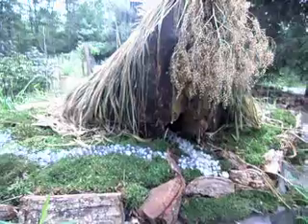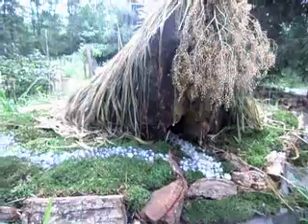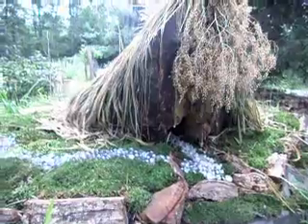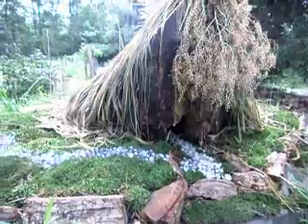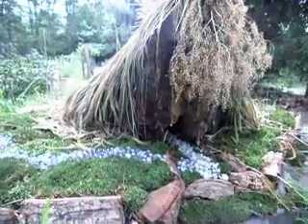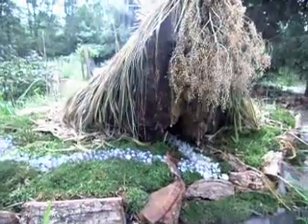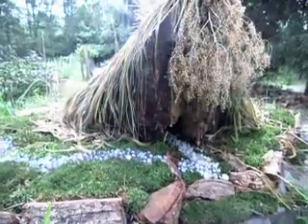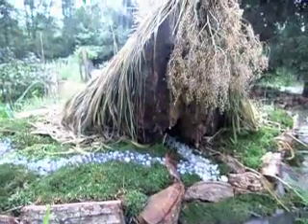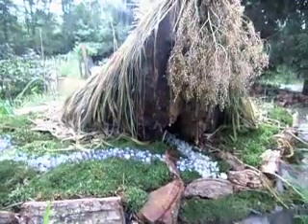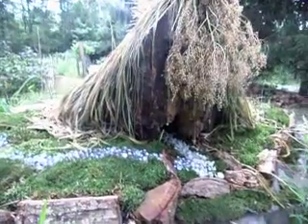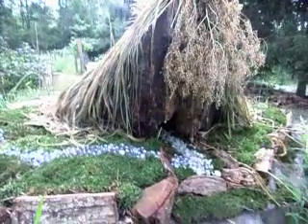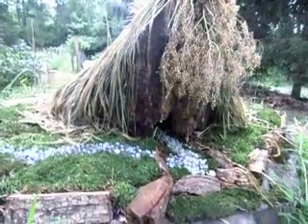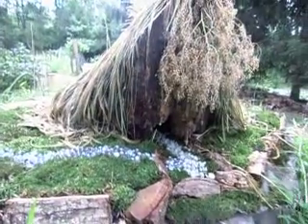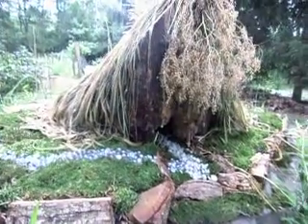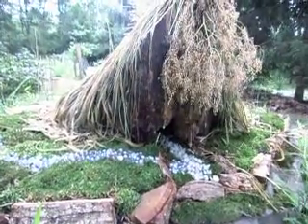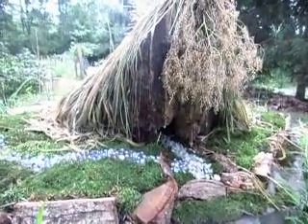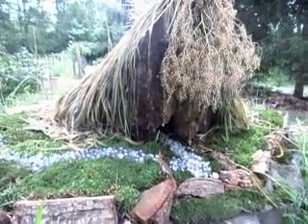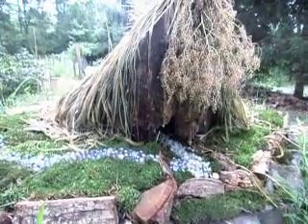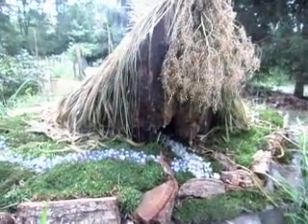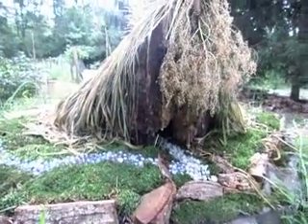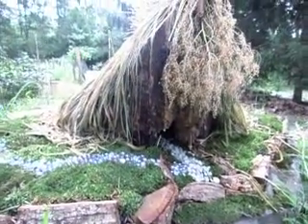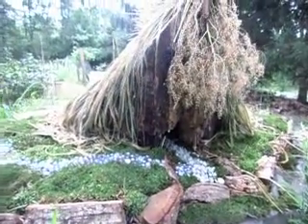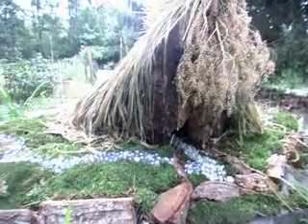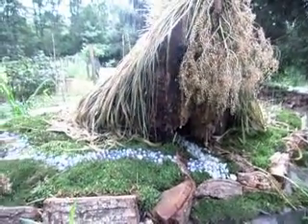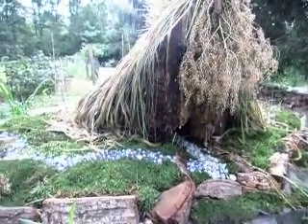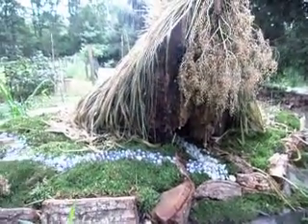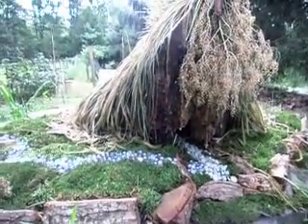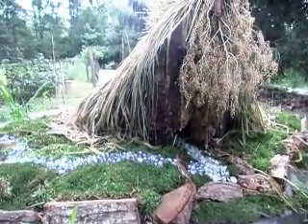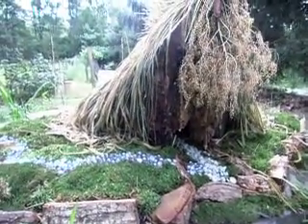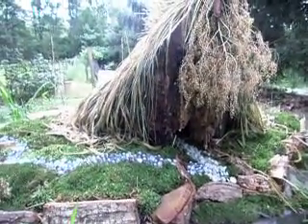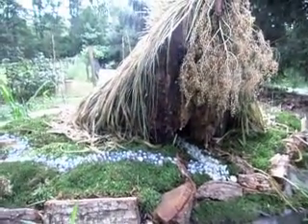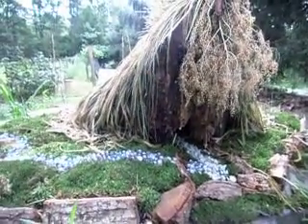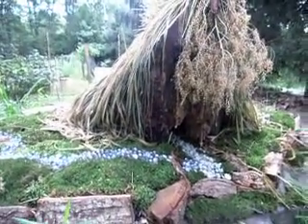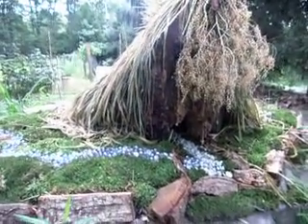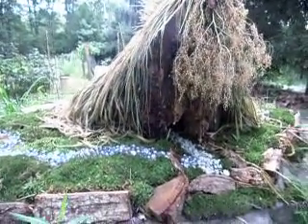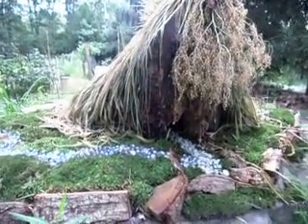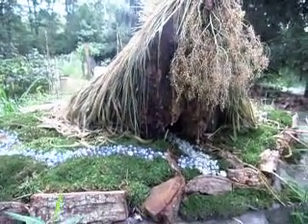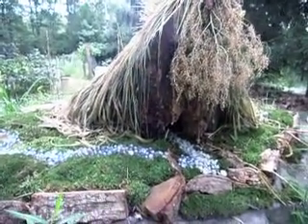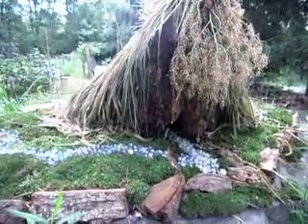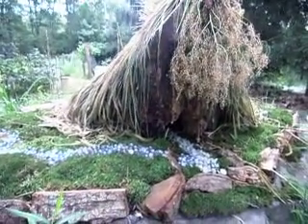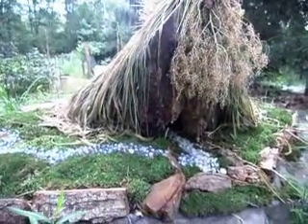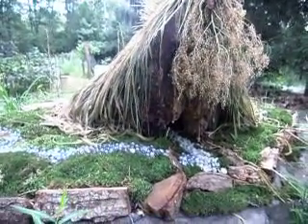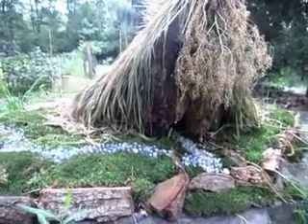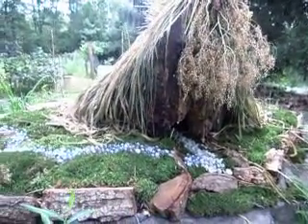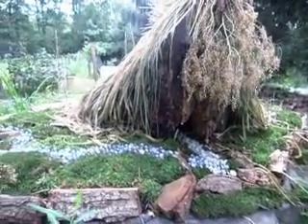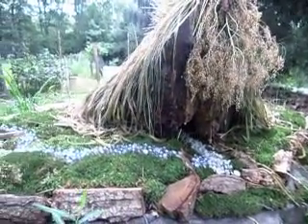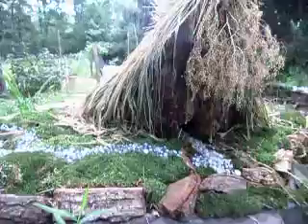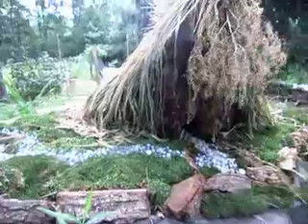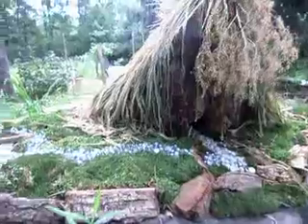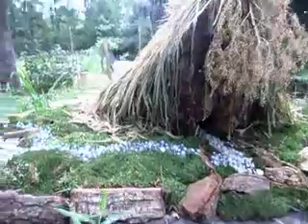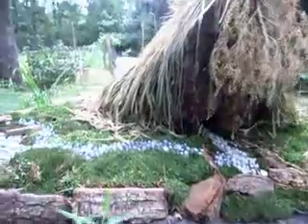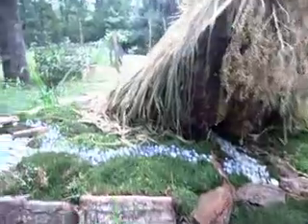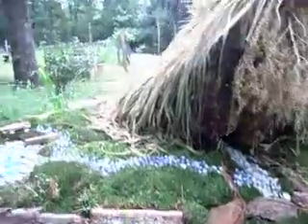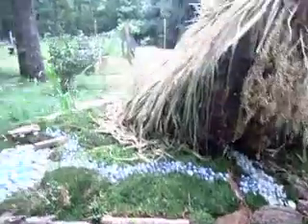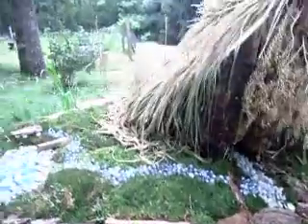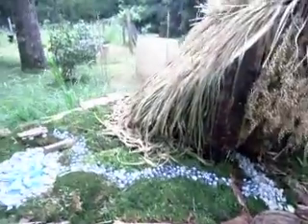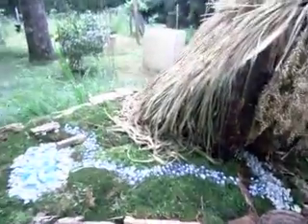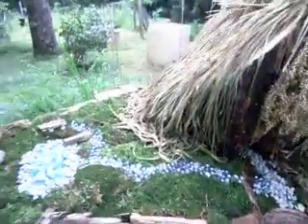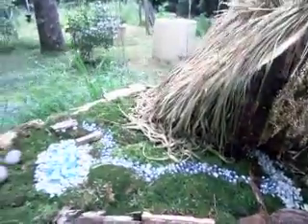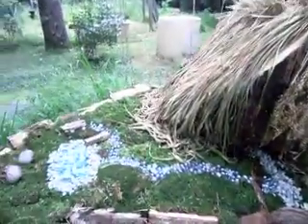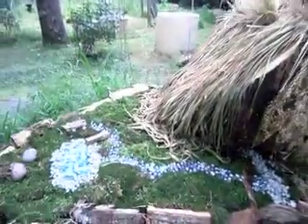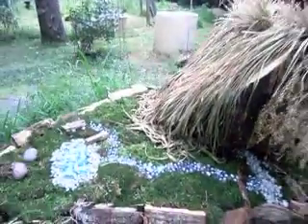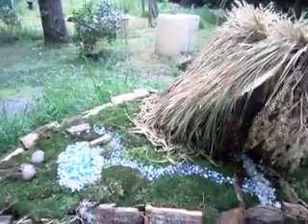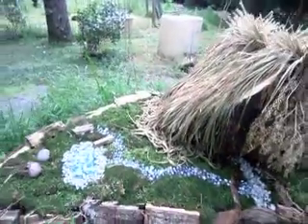Hey guys, so I'm going to show you my fairy house here. It's all finished with the moss around it and the little stones and stuff.